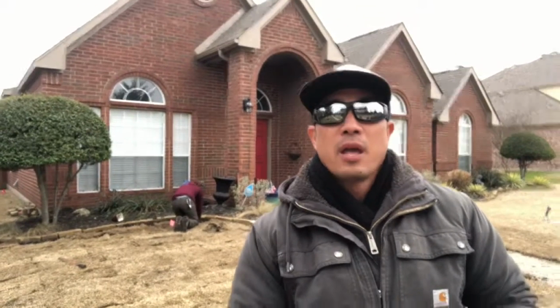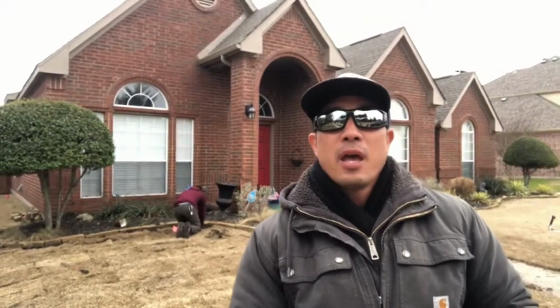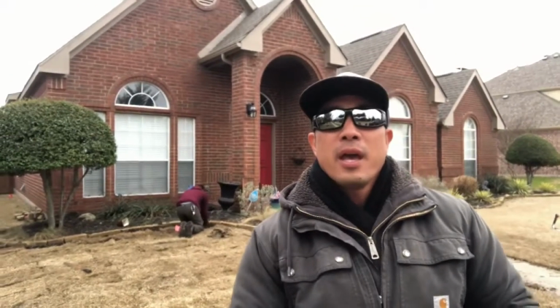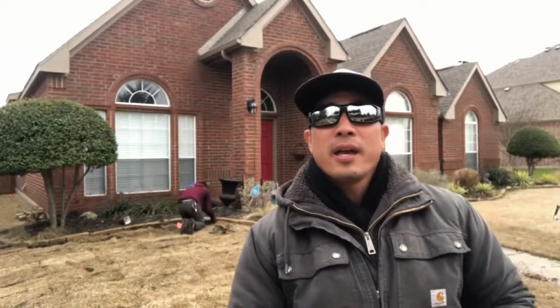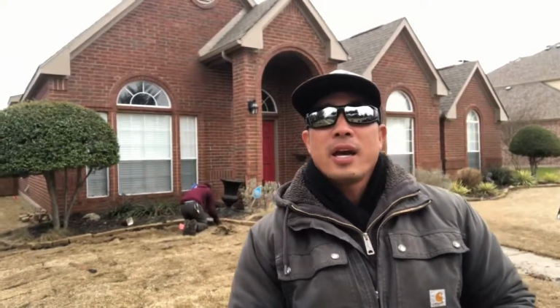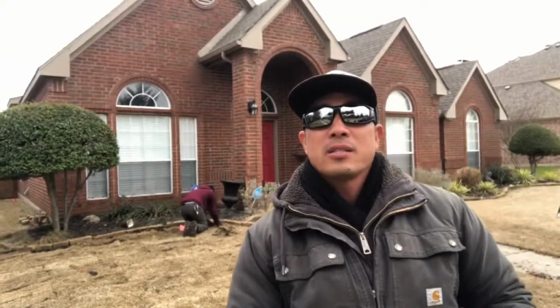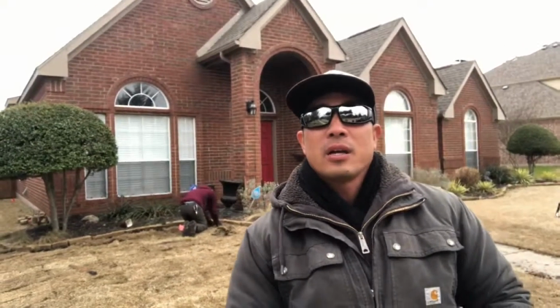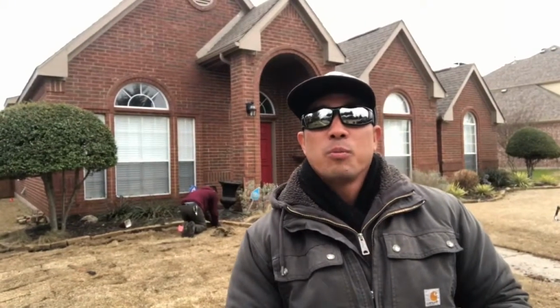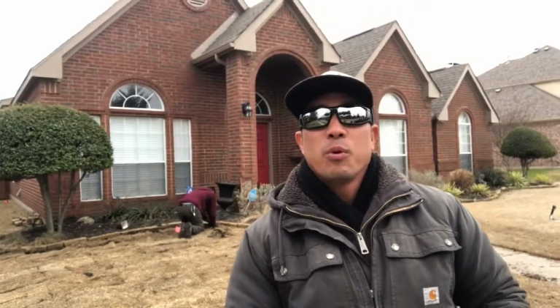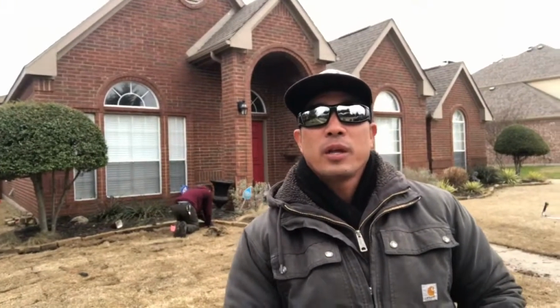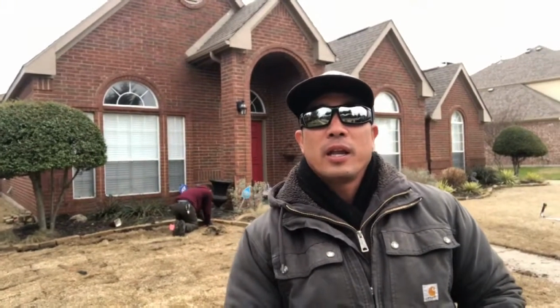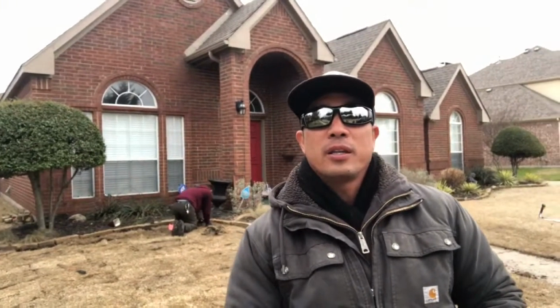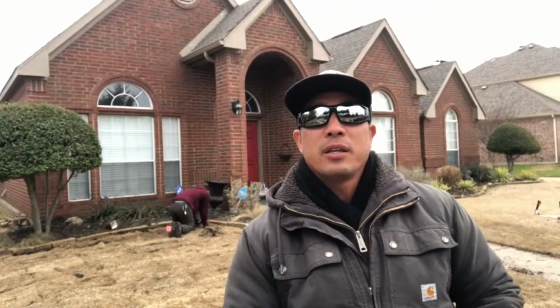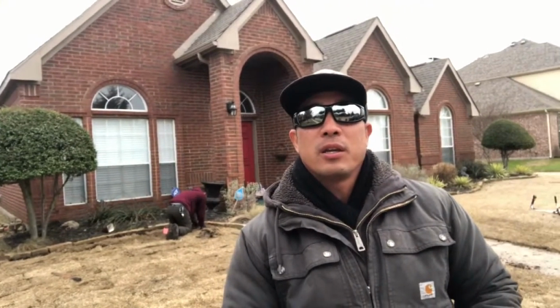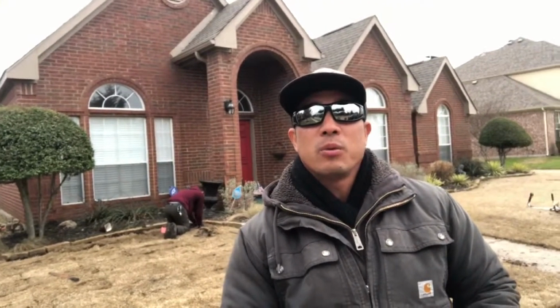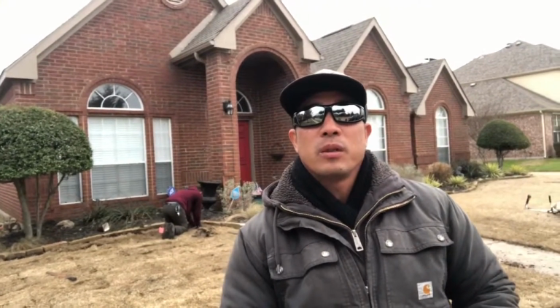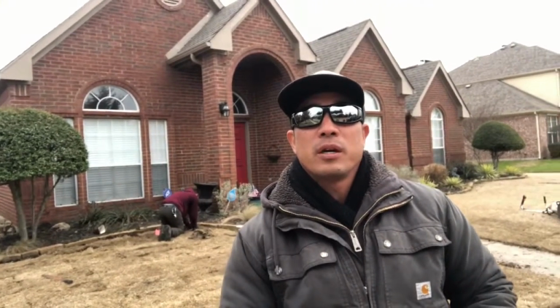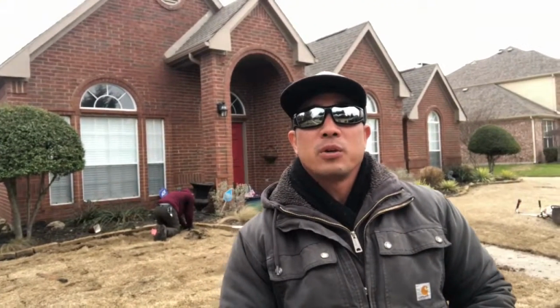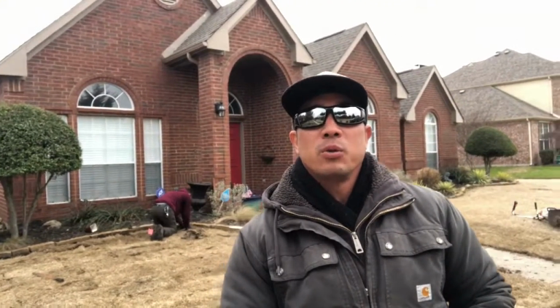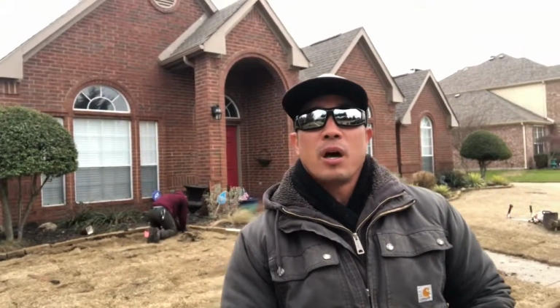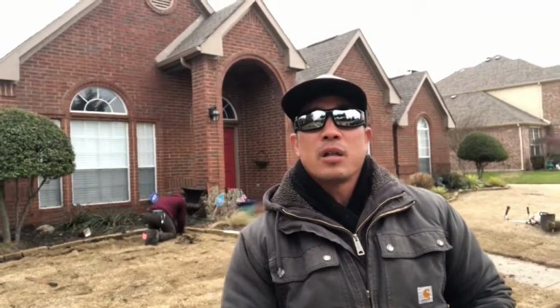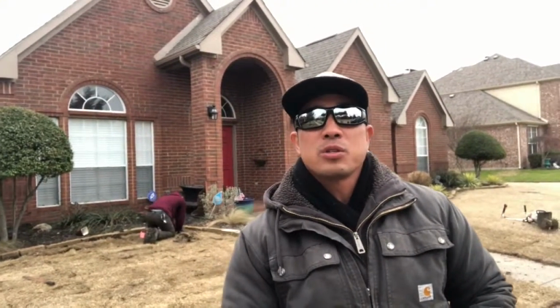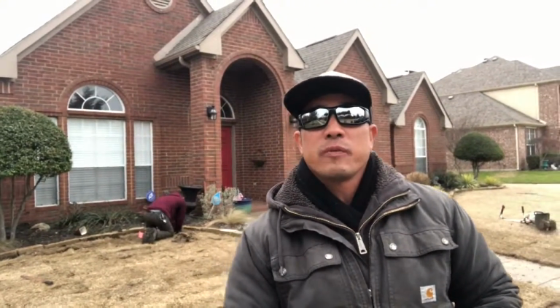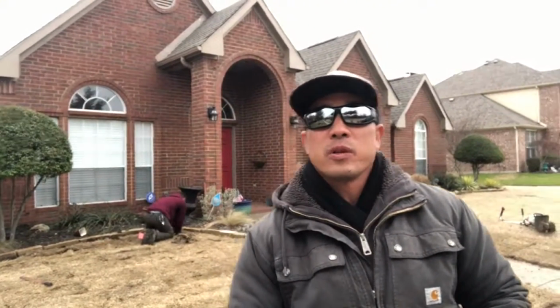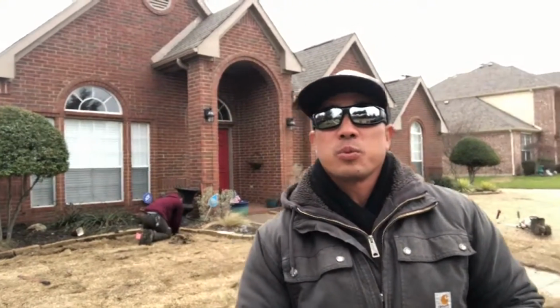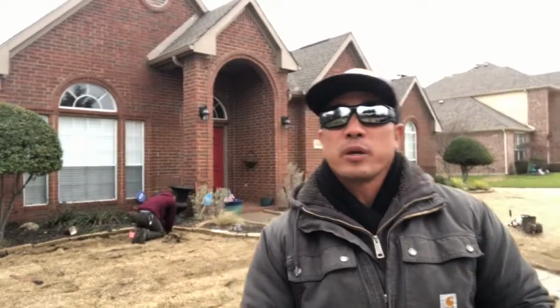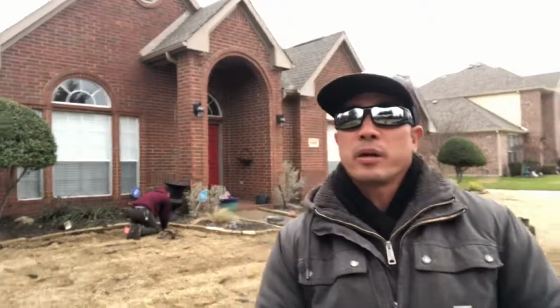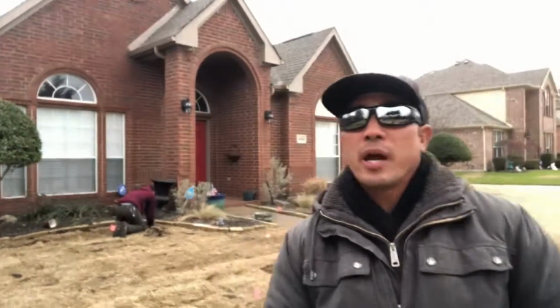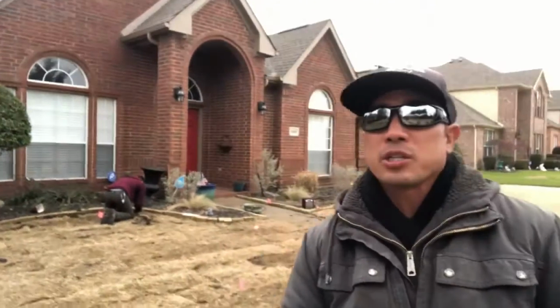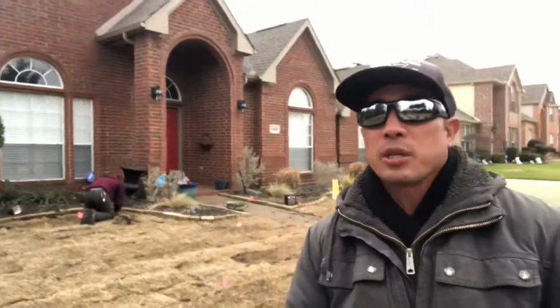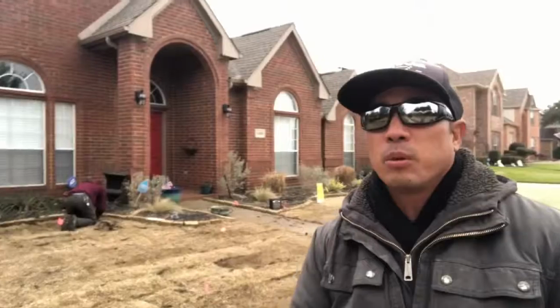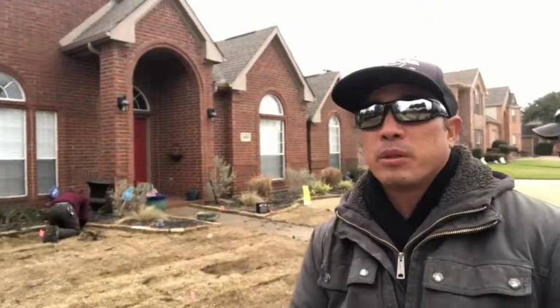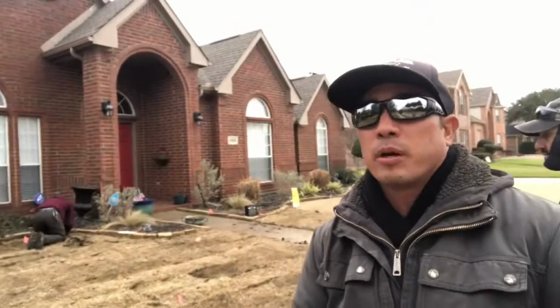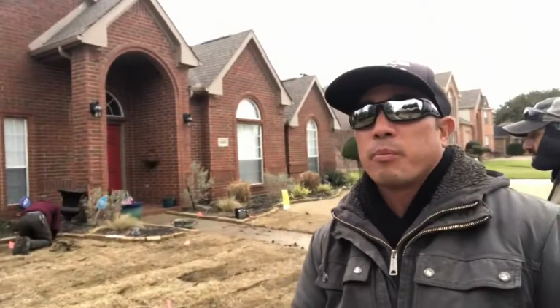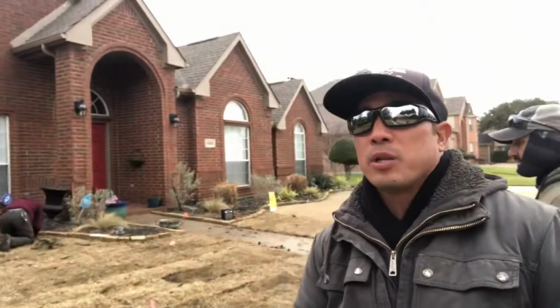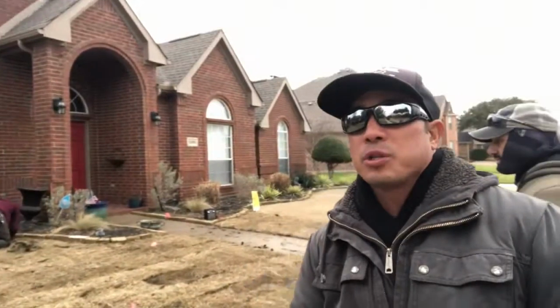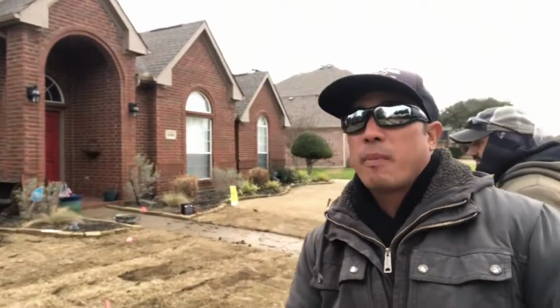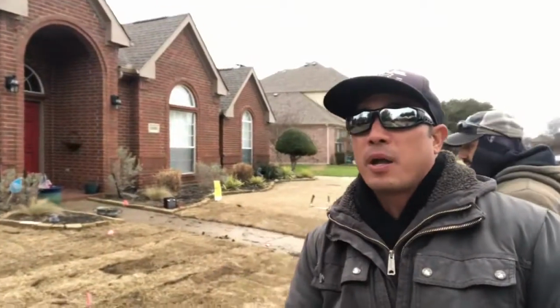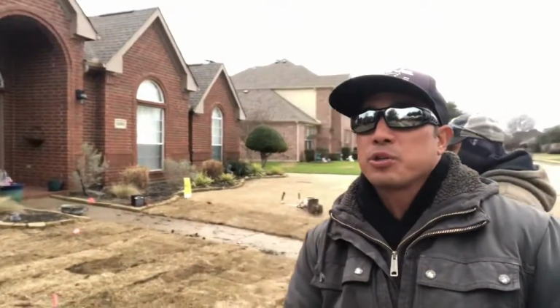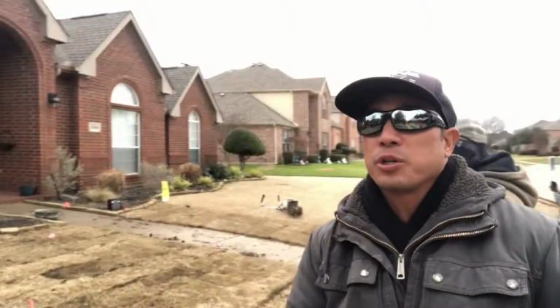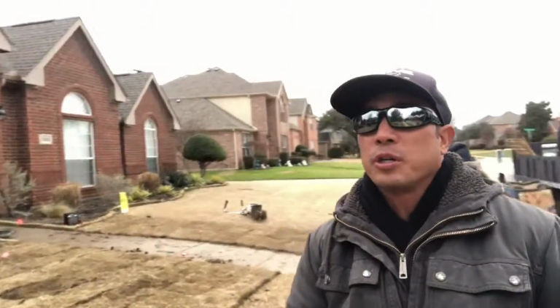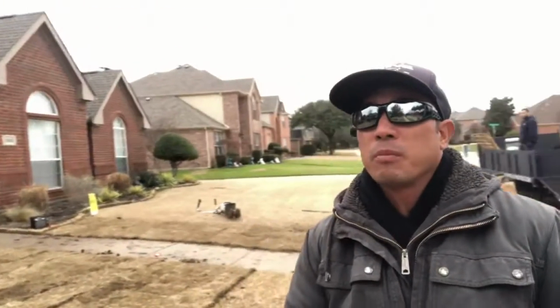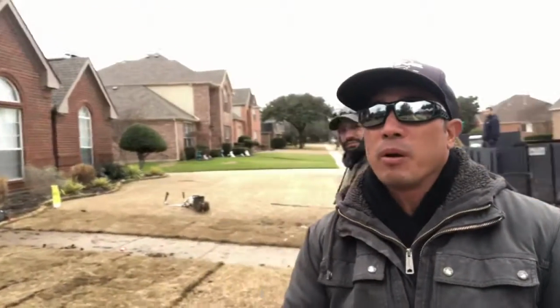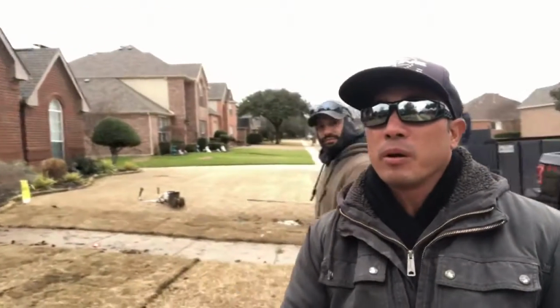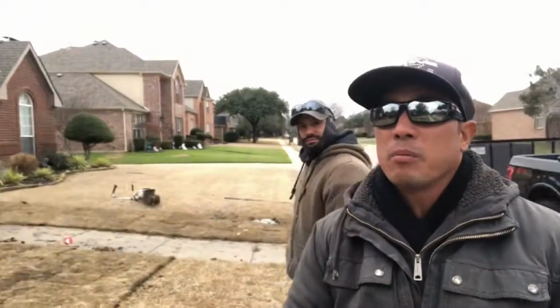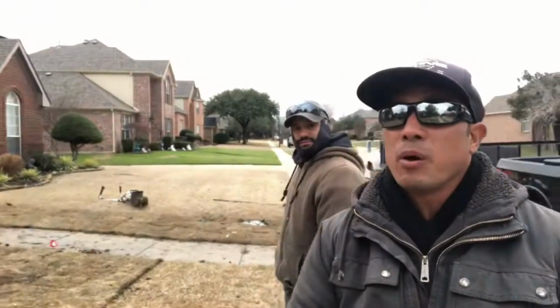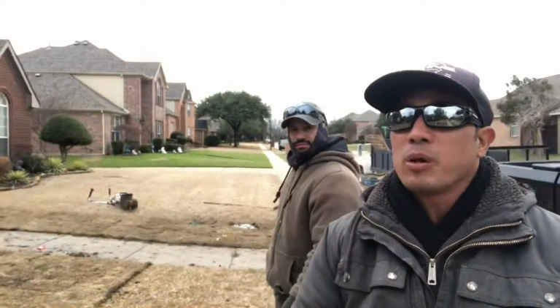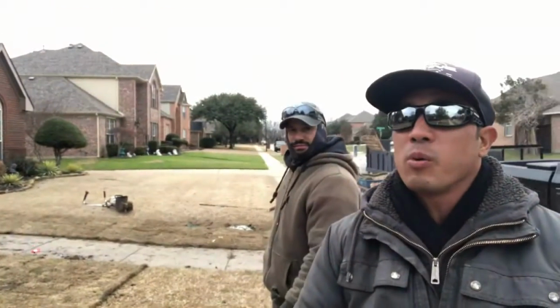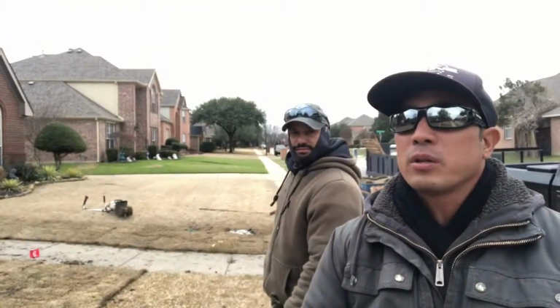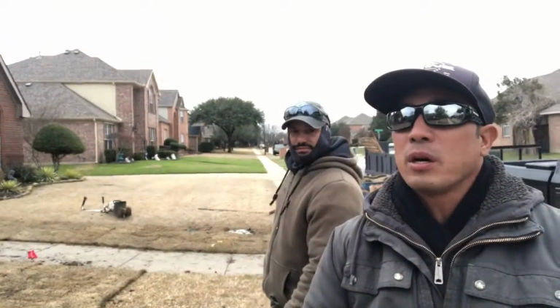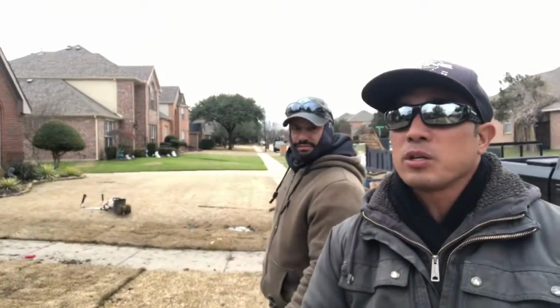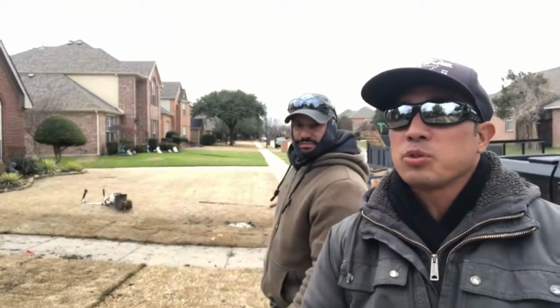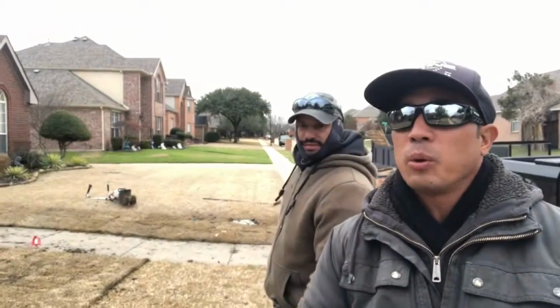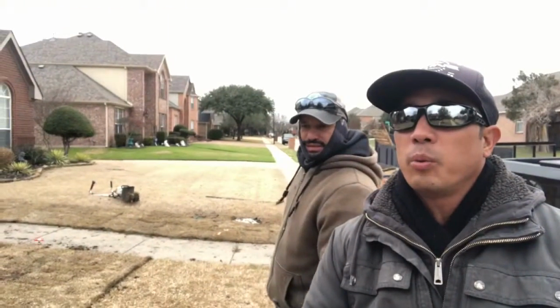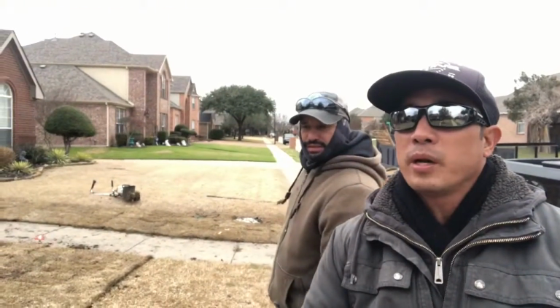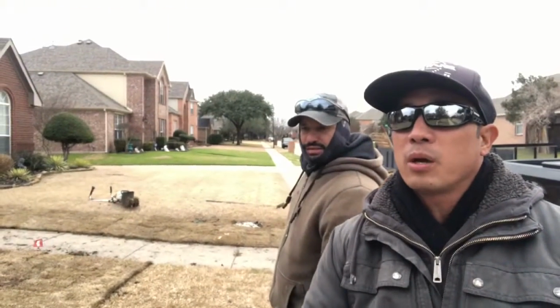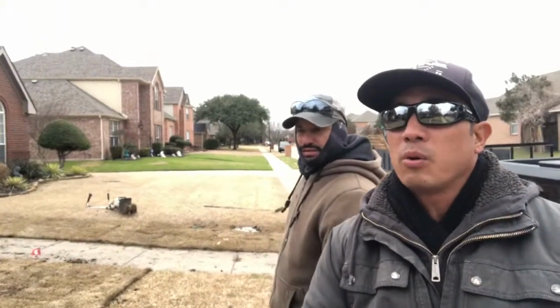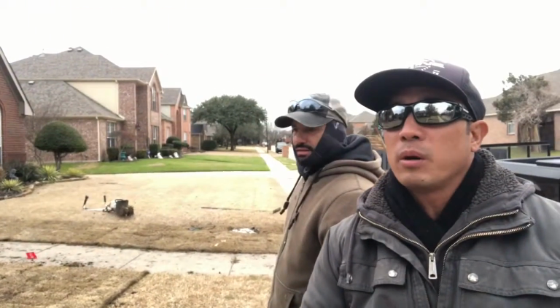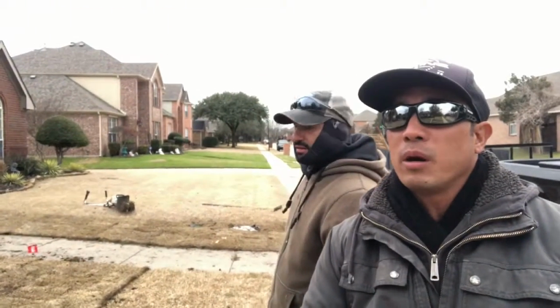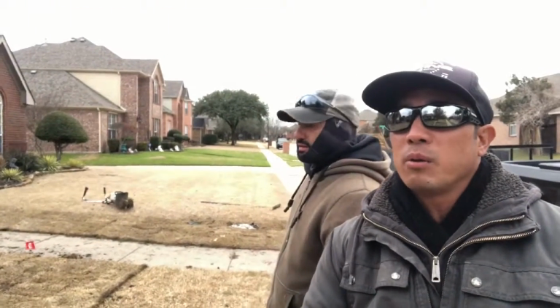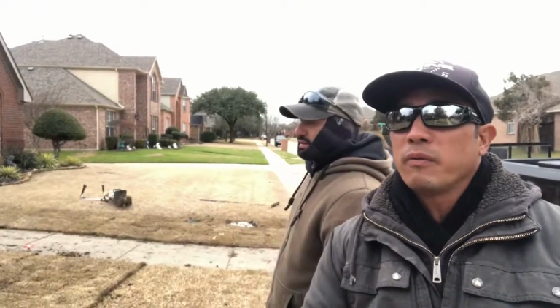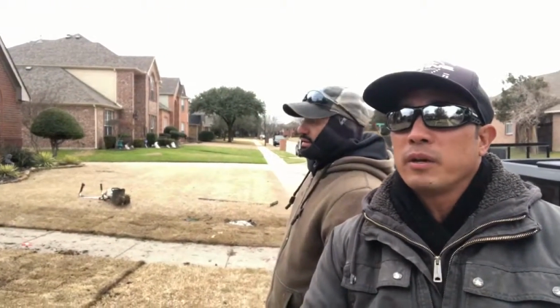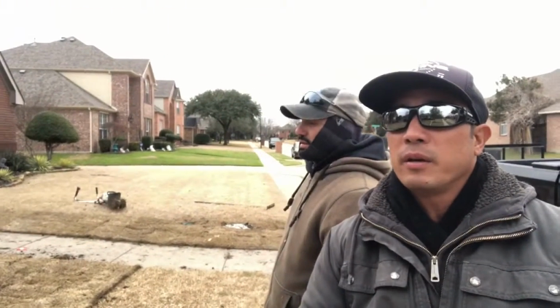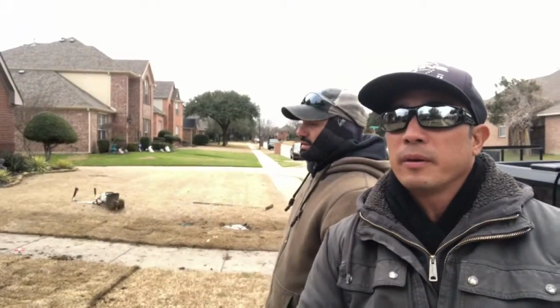Hey guys, good morning. Clayton here with Gu Lawn Service. We're here actually with our project manager here, Mario. Mario, you want to talk us through what we got going on over here?